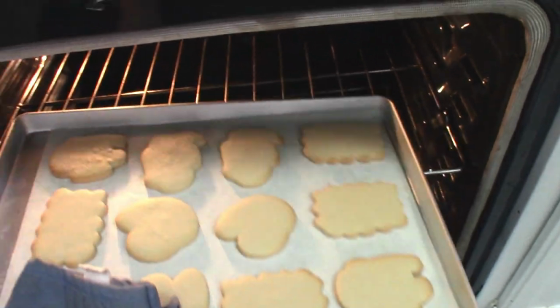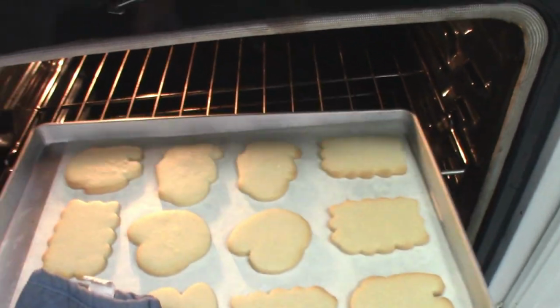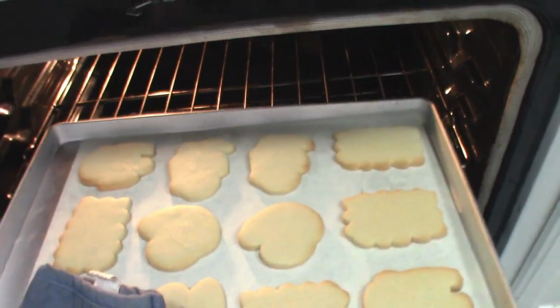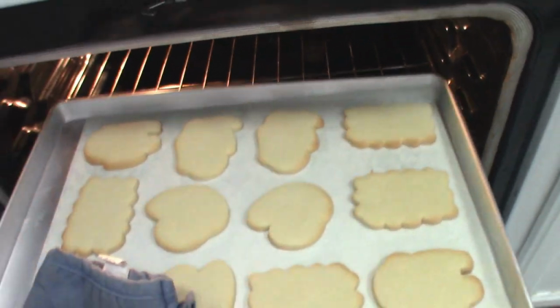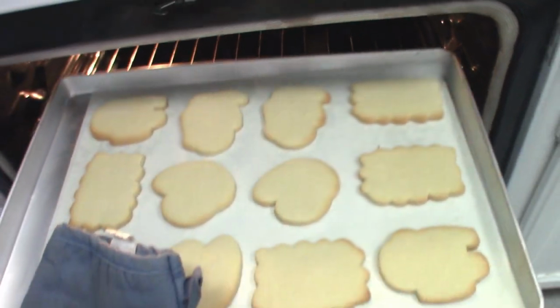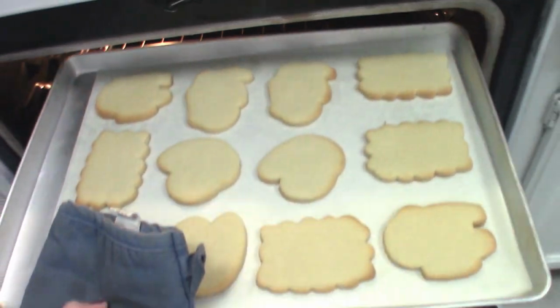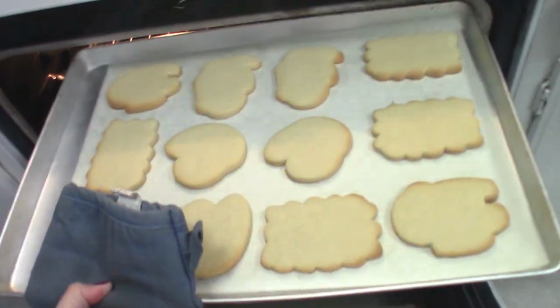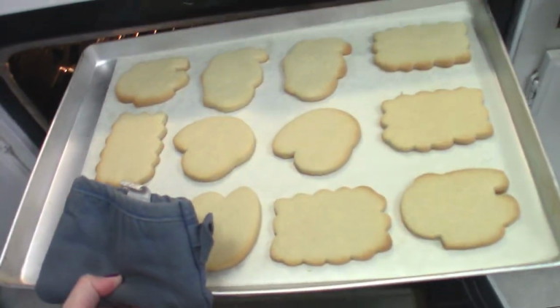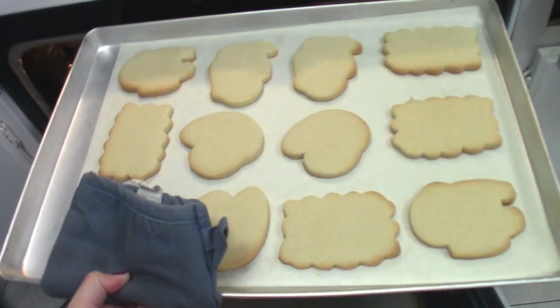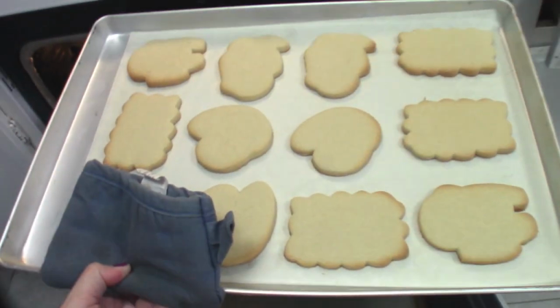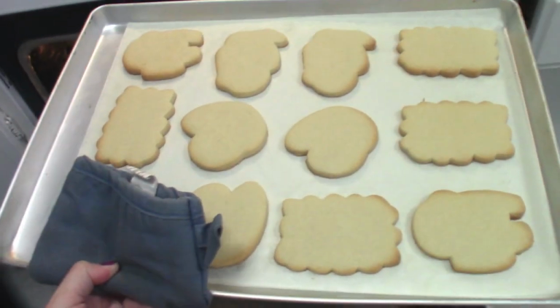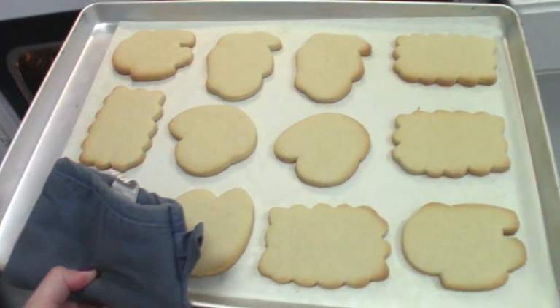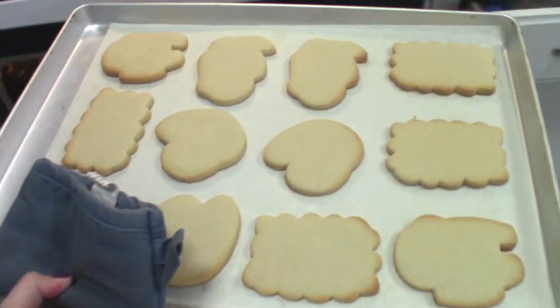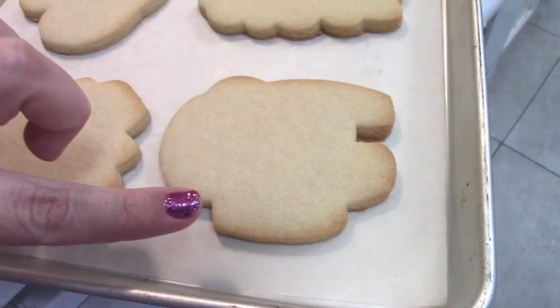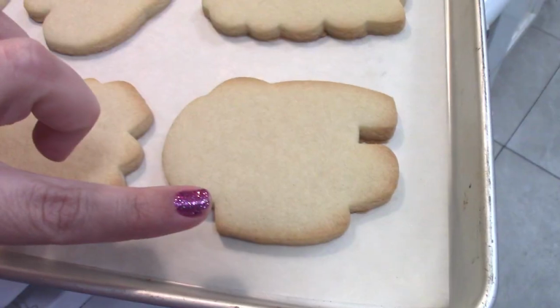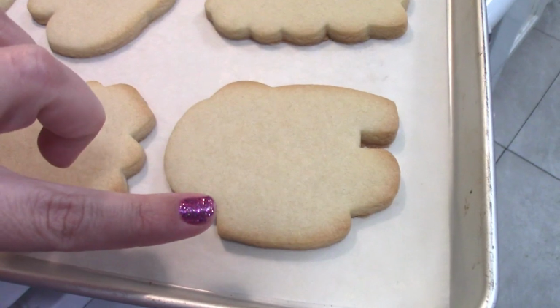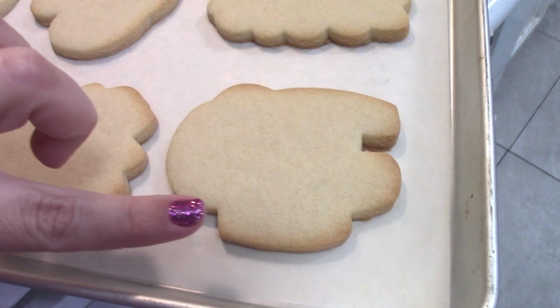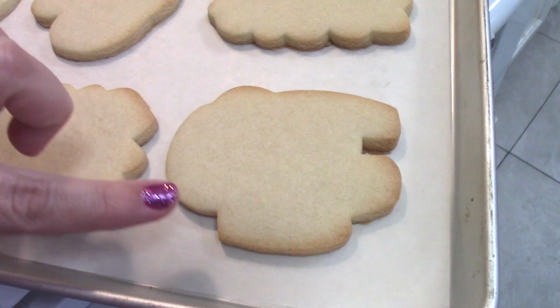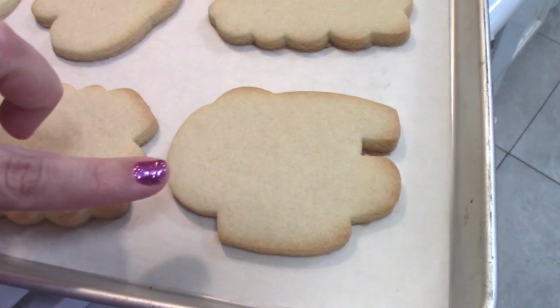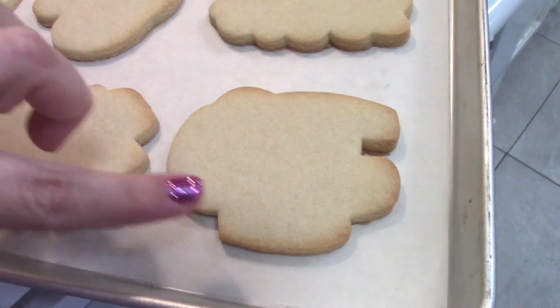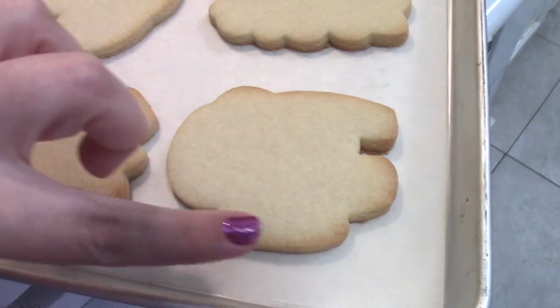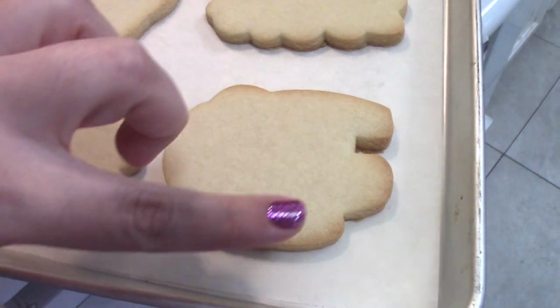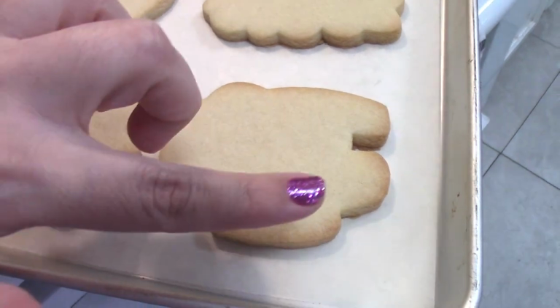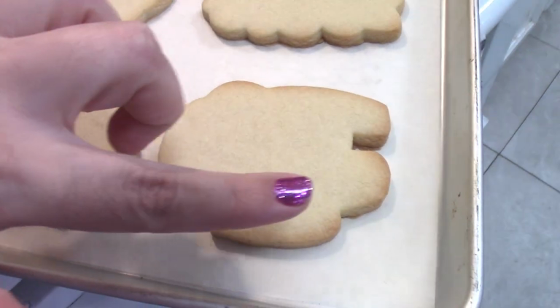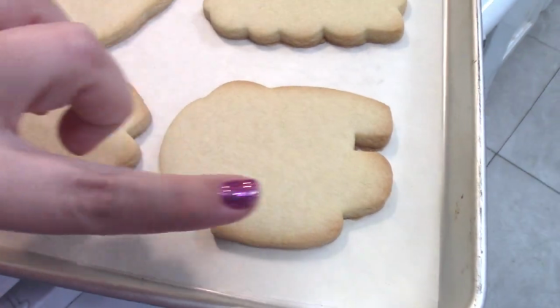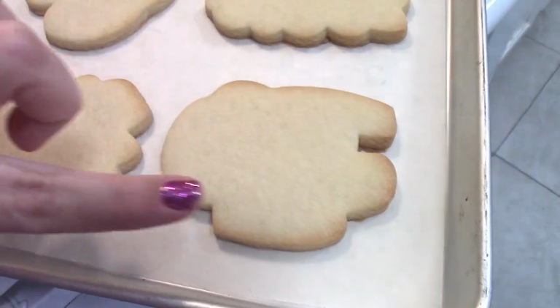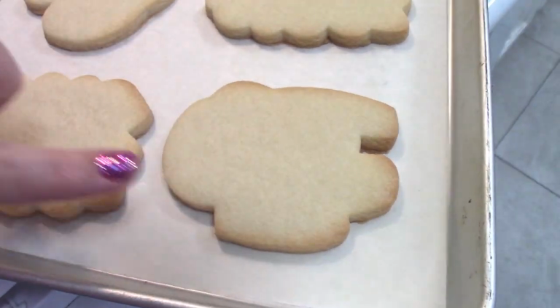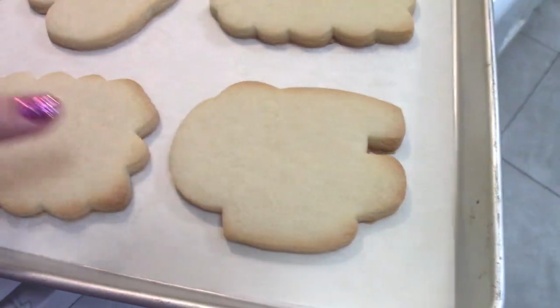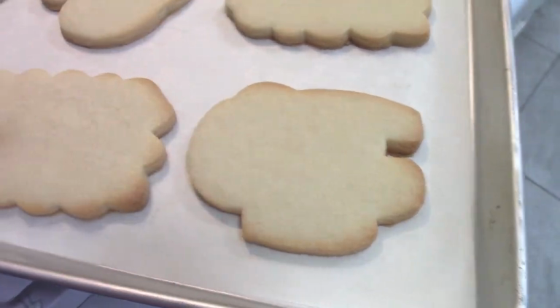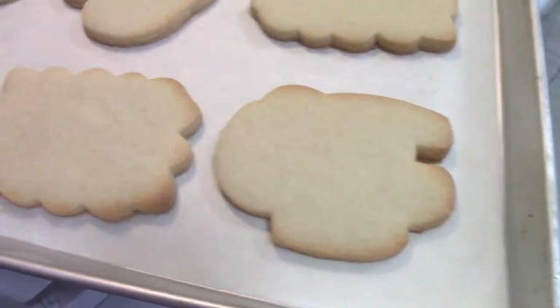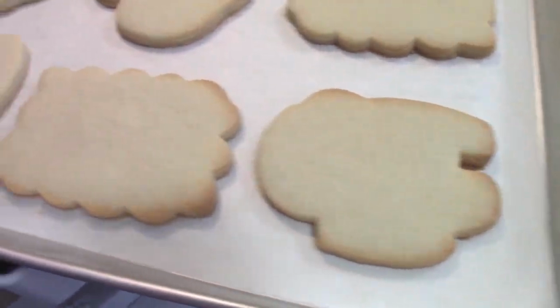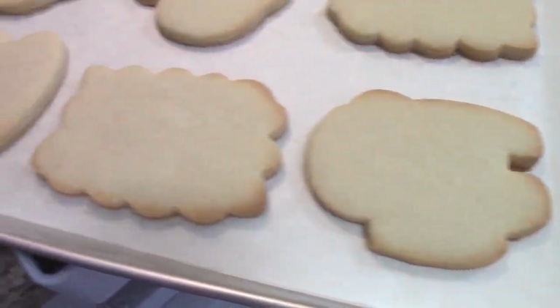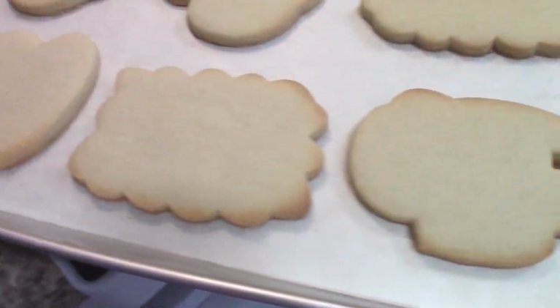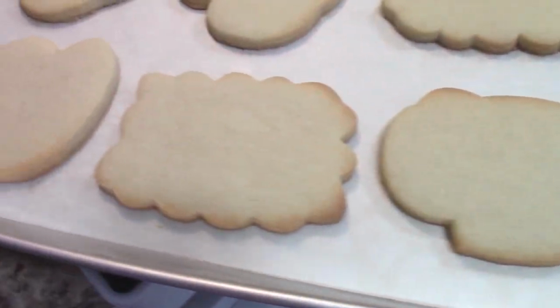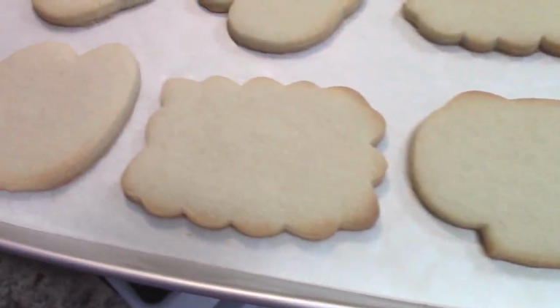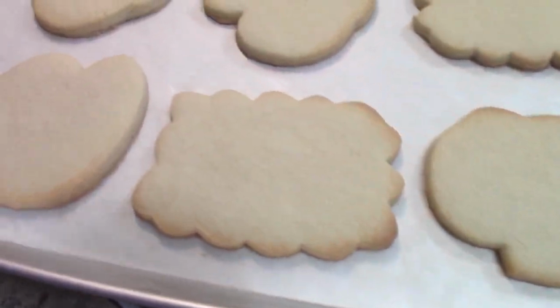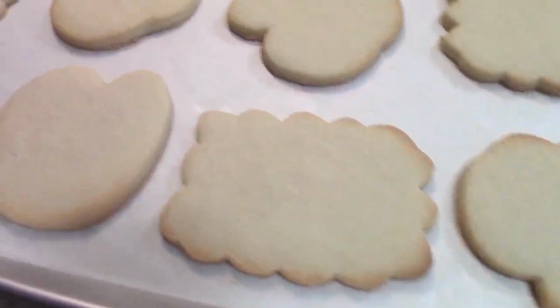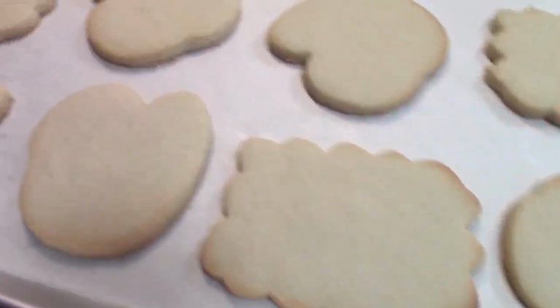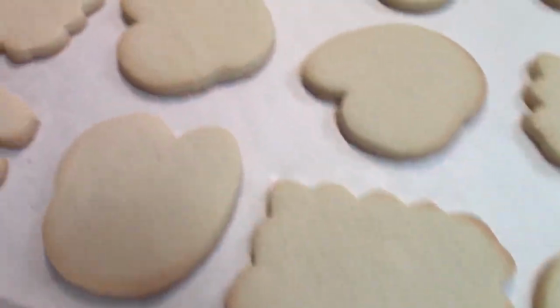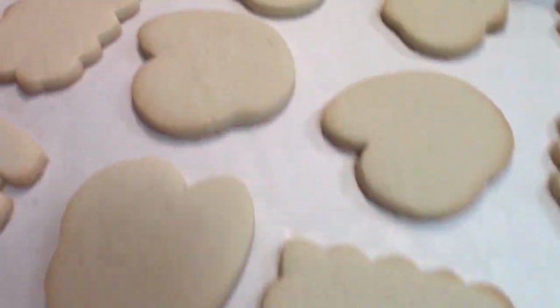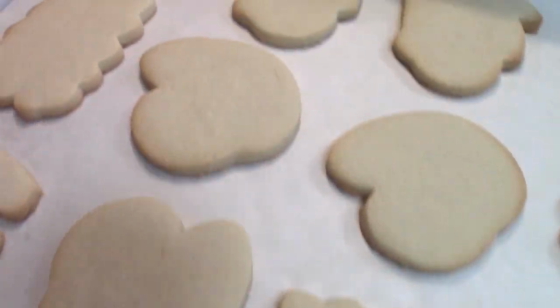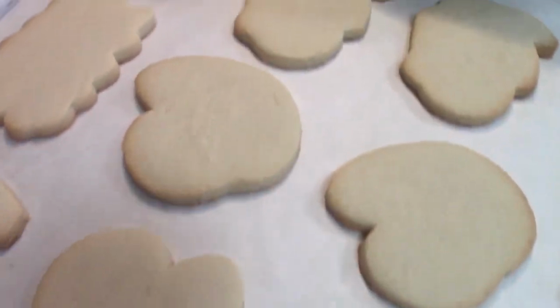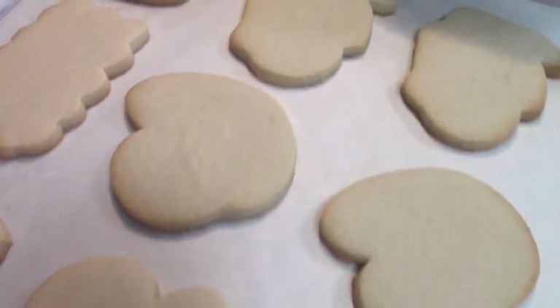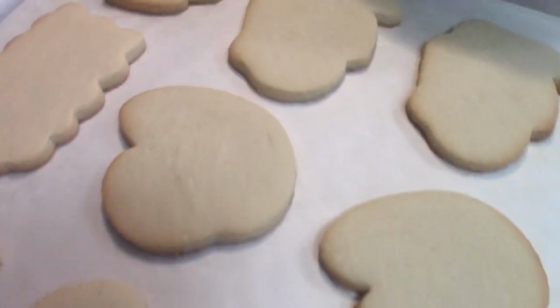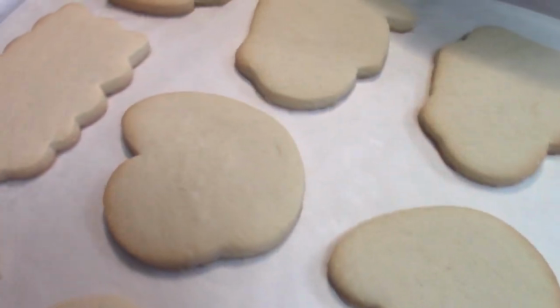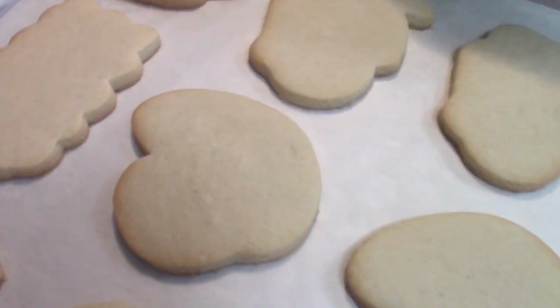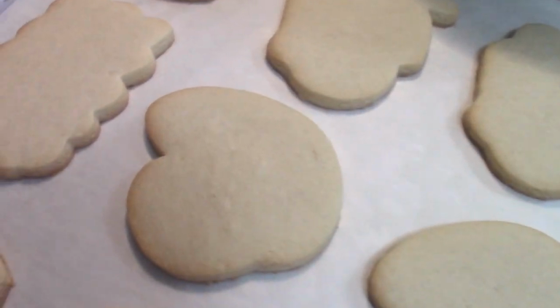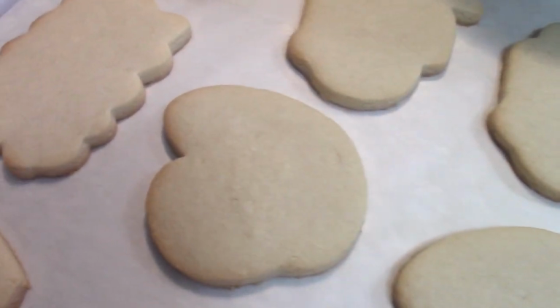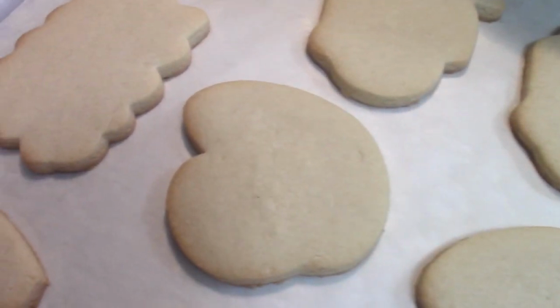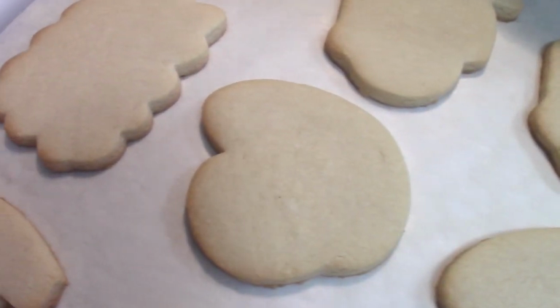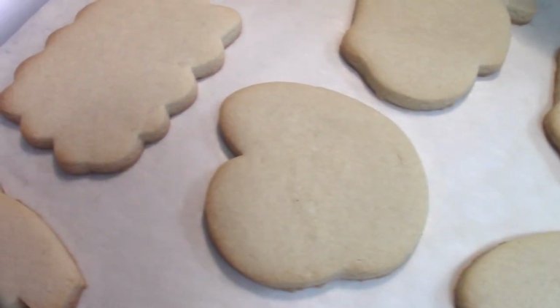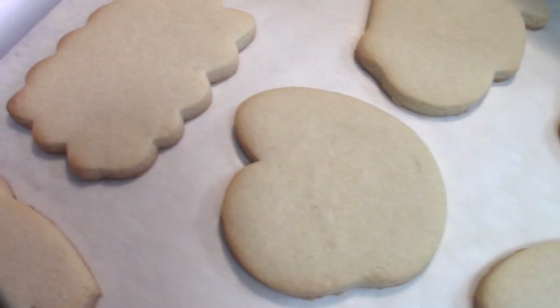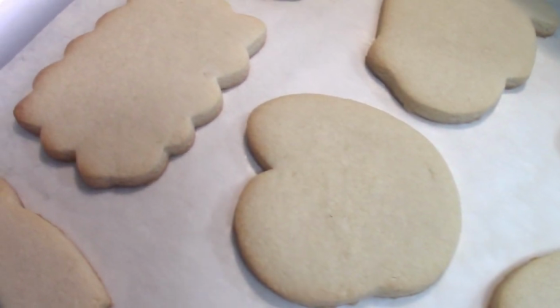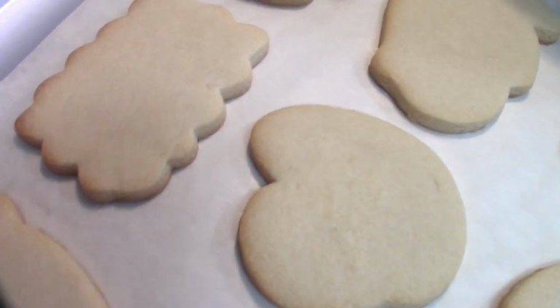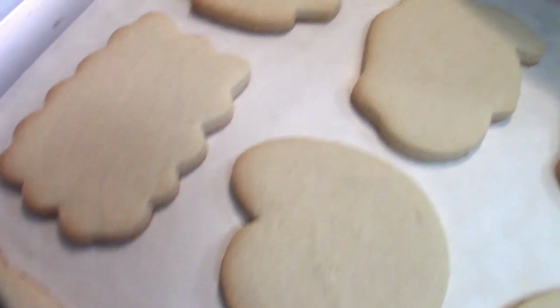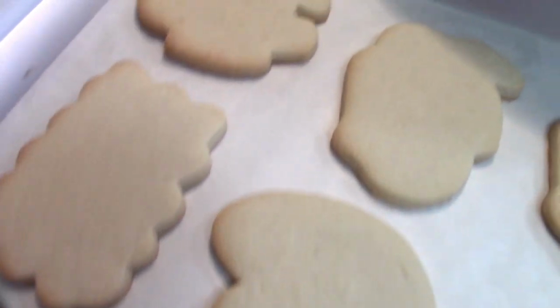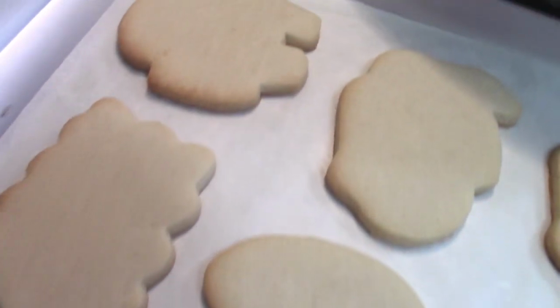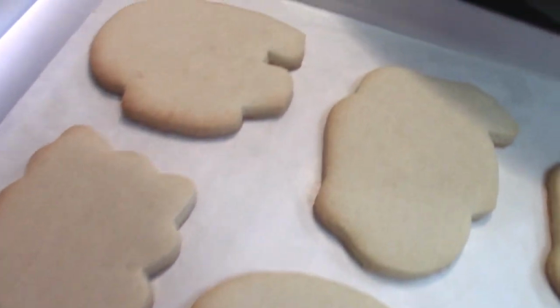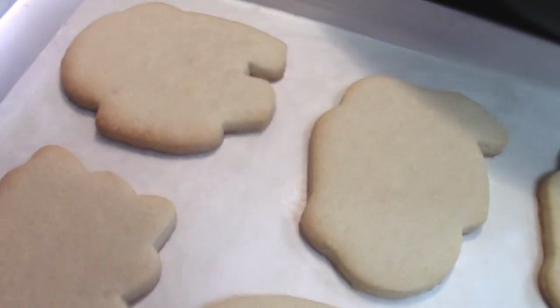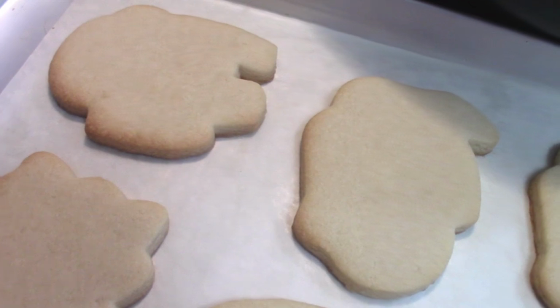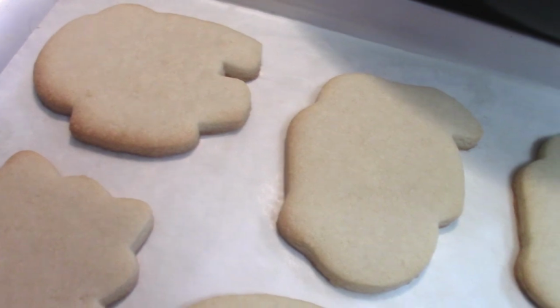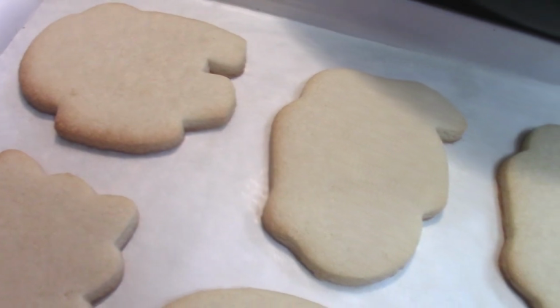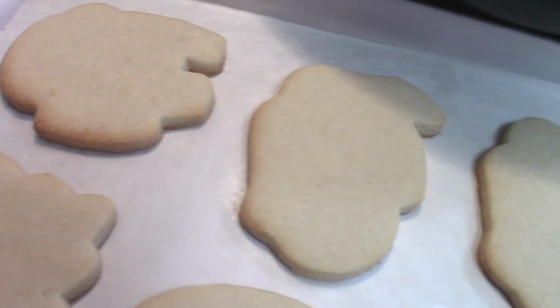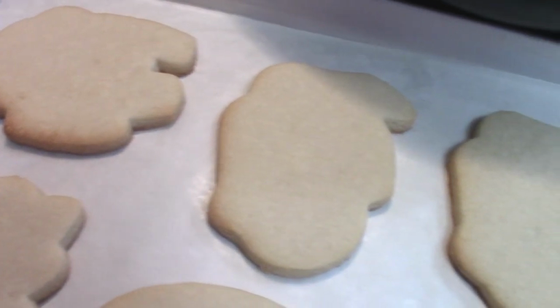Look at the edges of each cookie. Make sure there's a little bit of brown on each cookie, especially the ones in the middle. Just a tiny bit of brown is all you need.